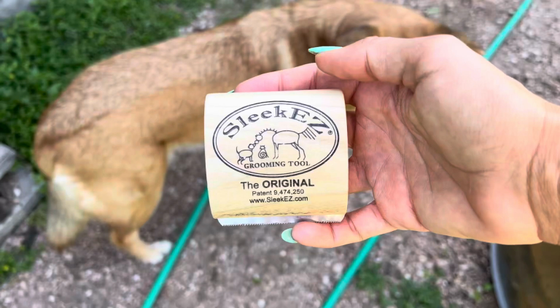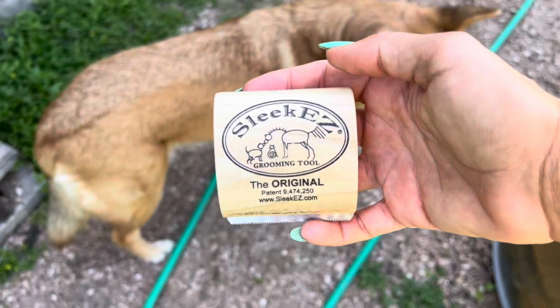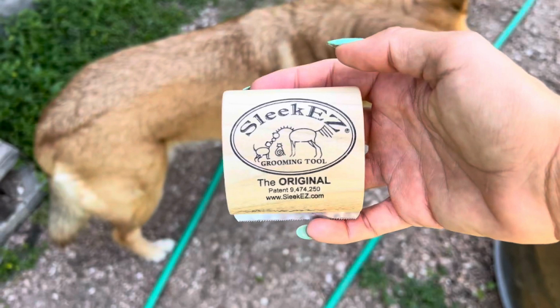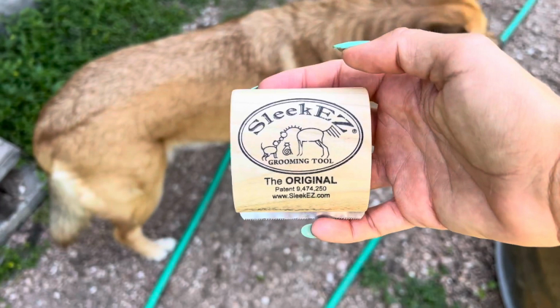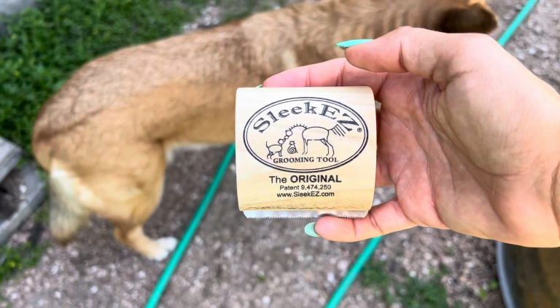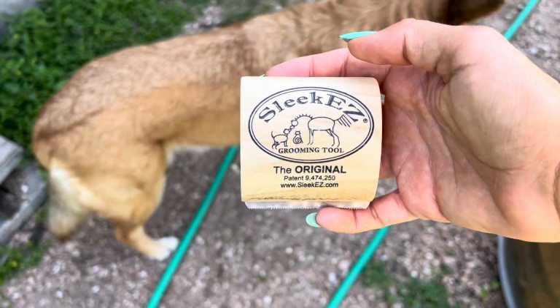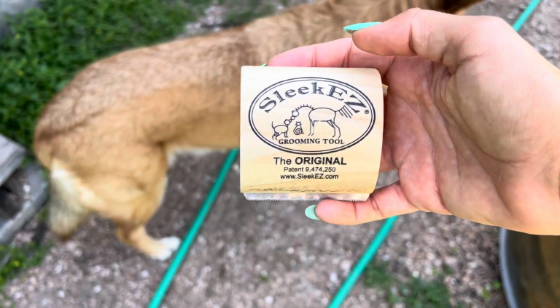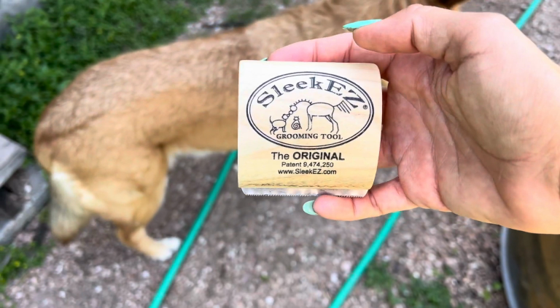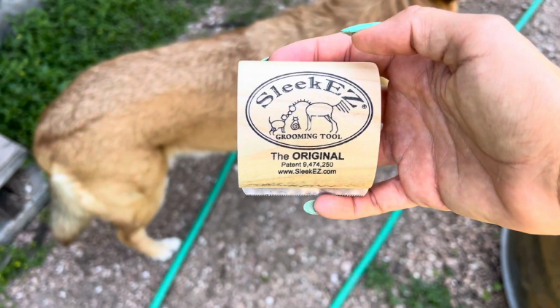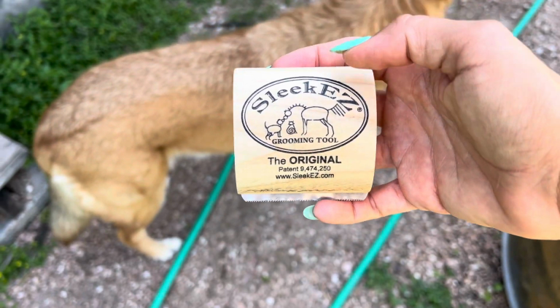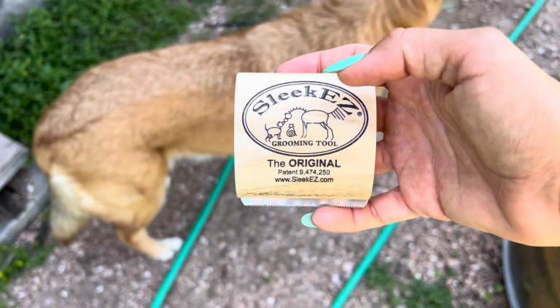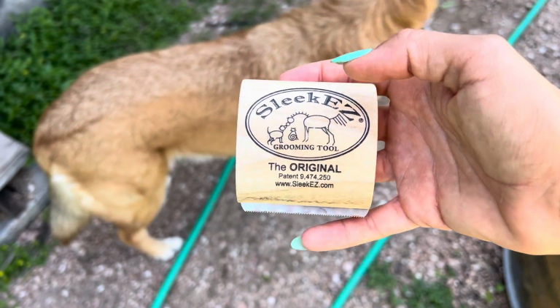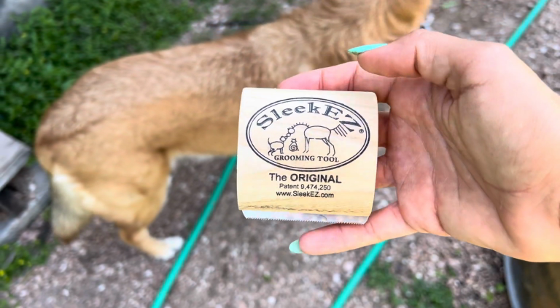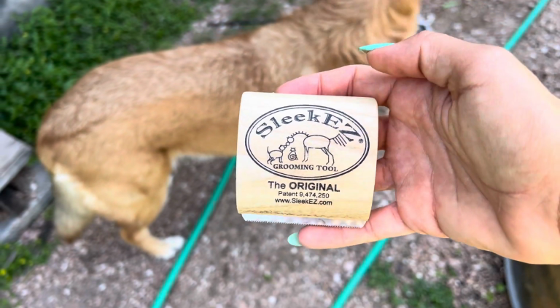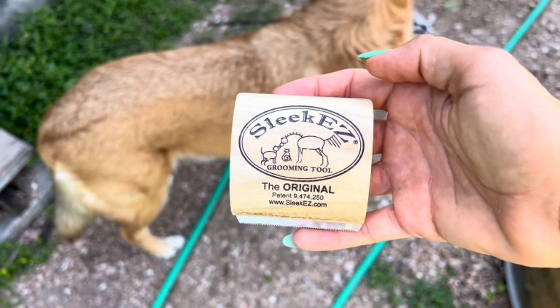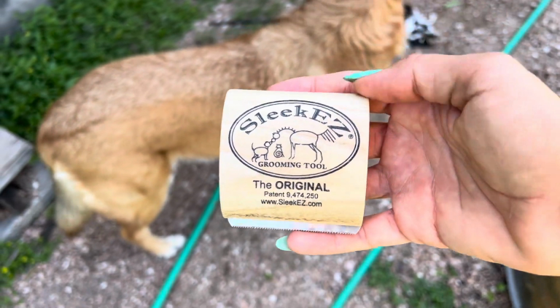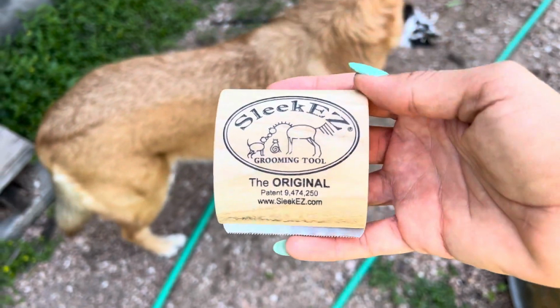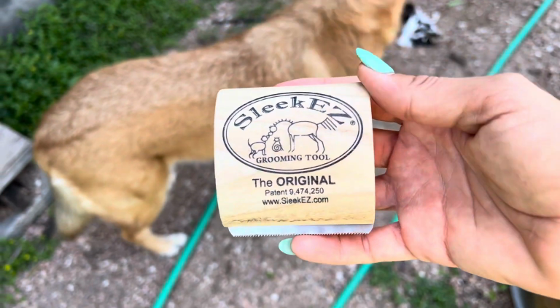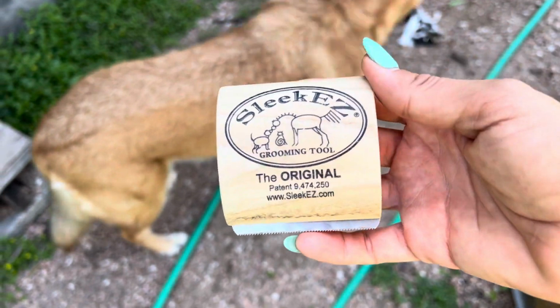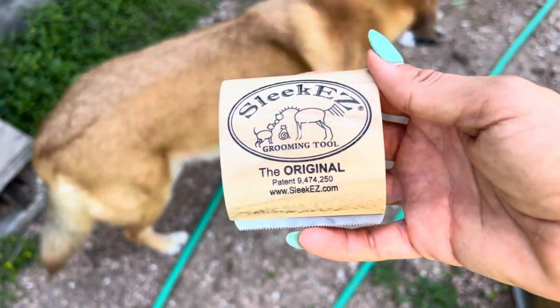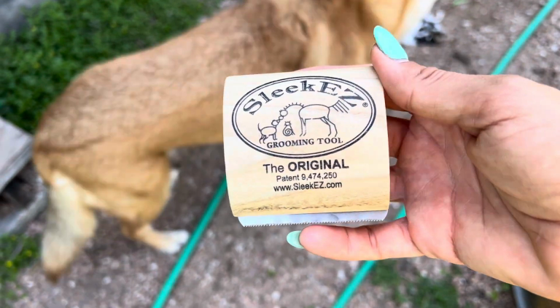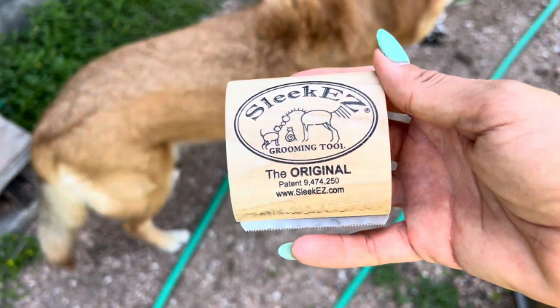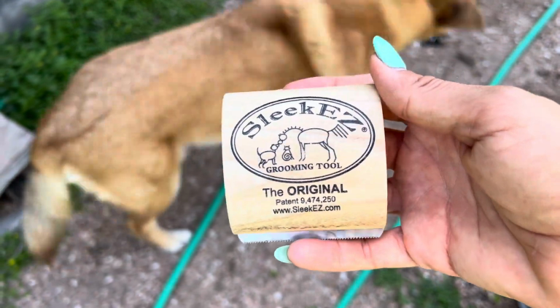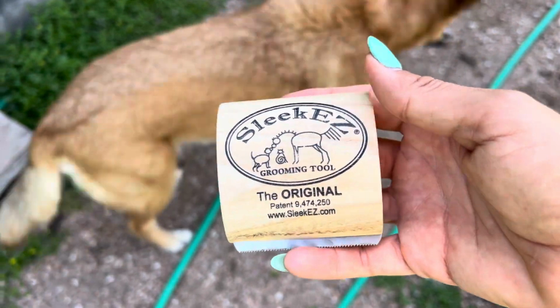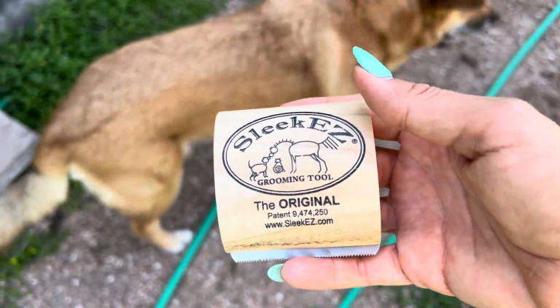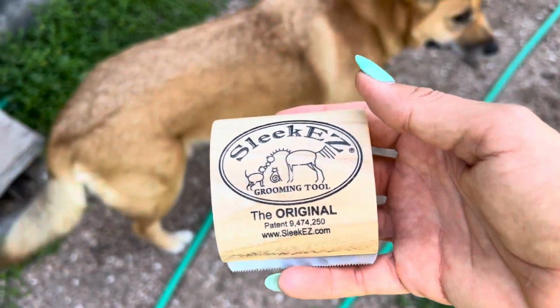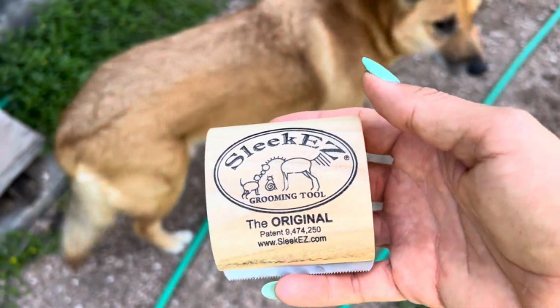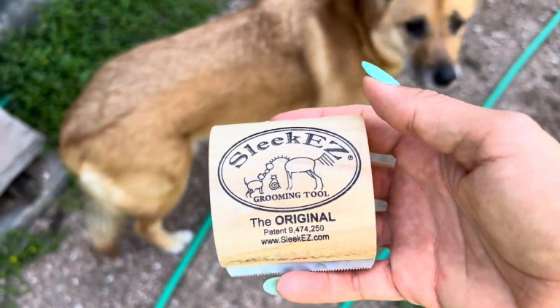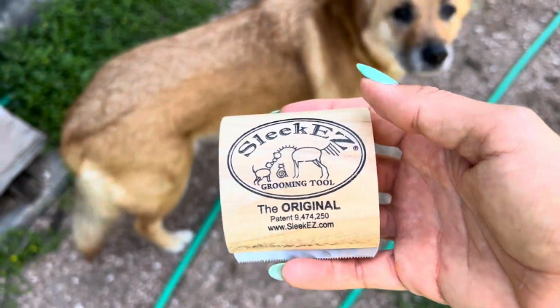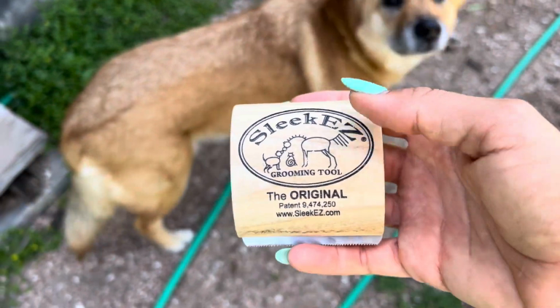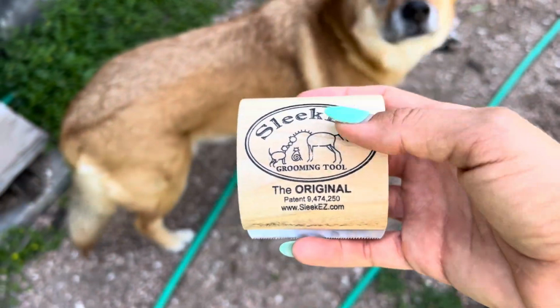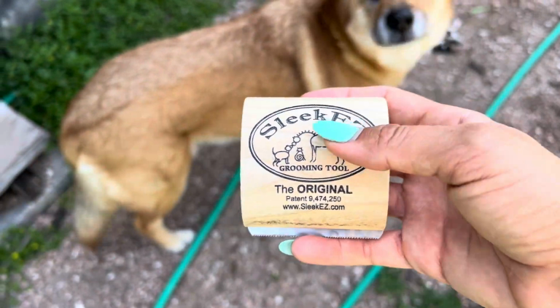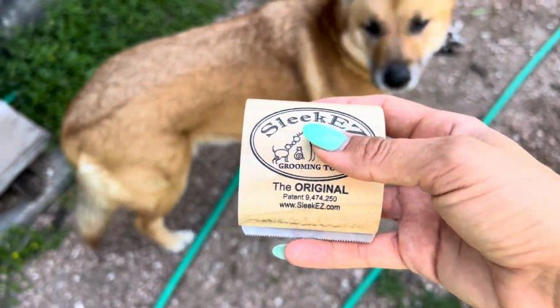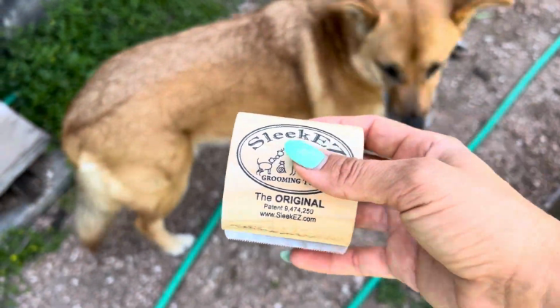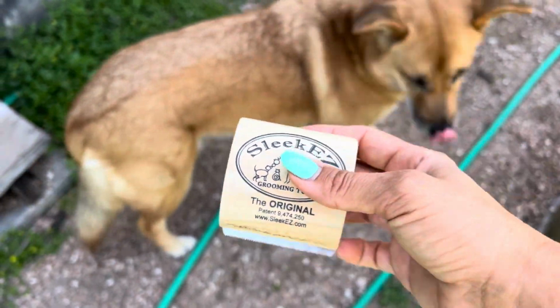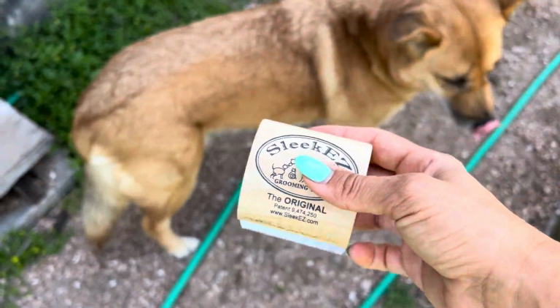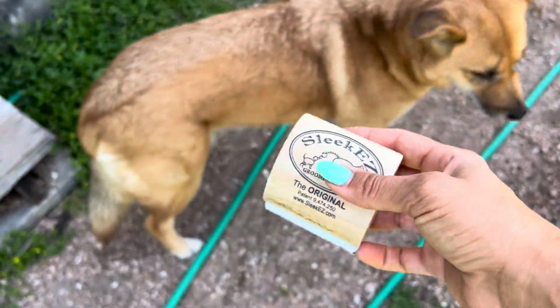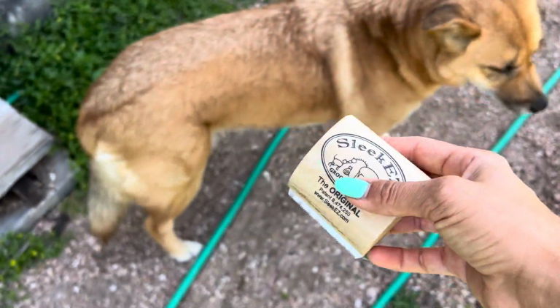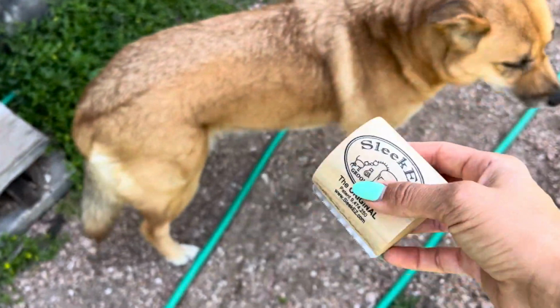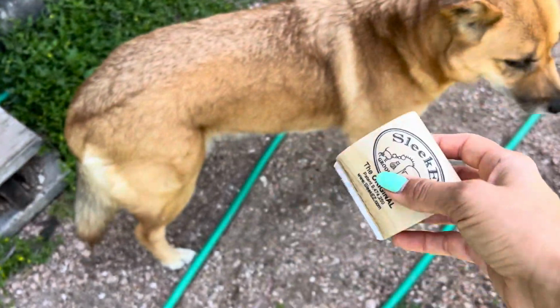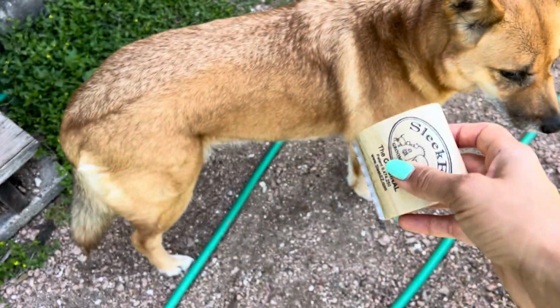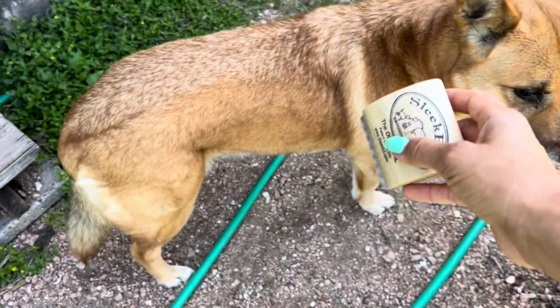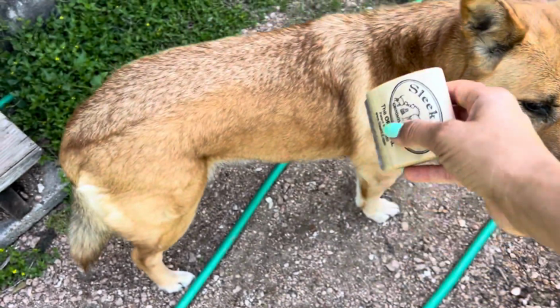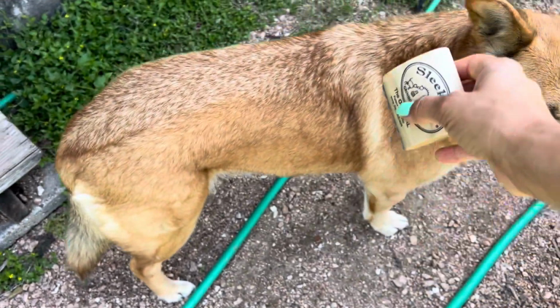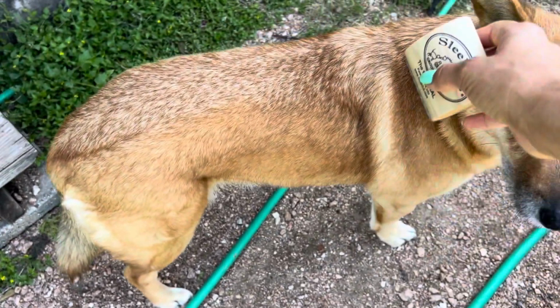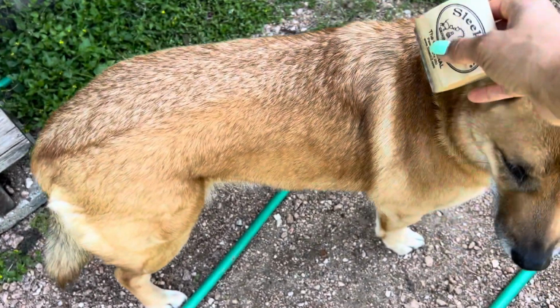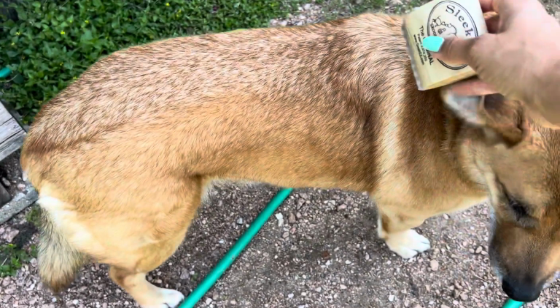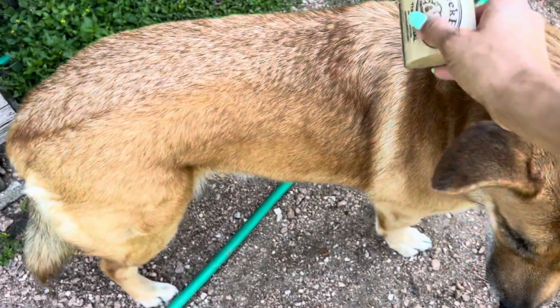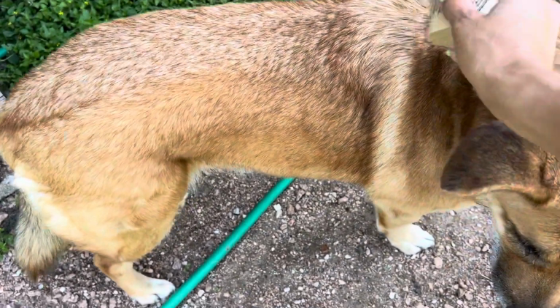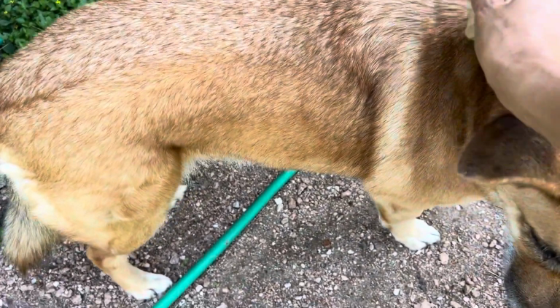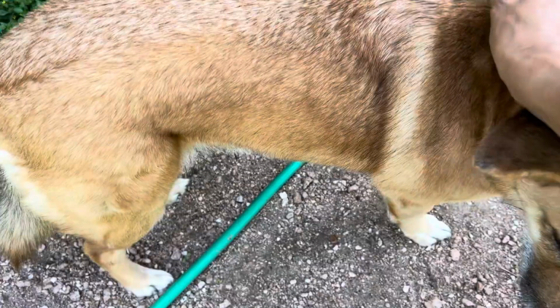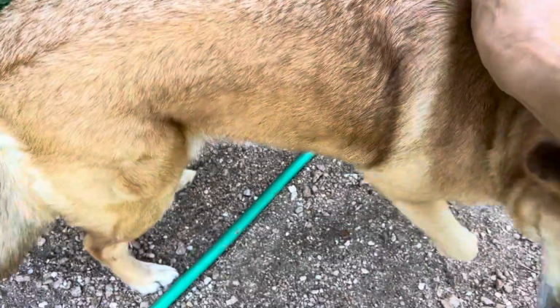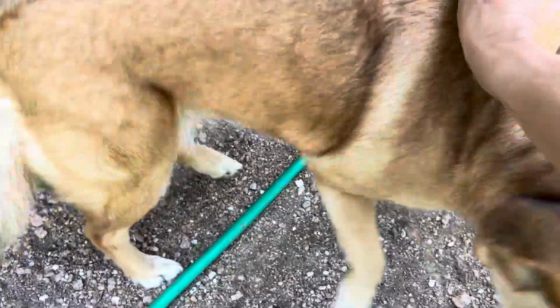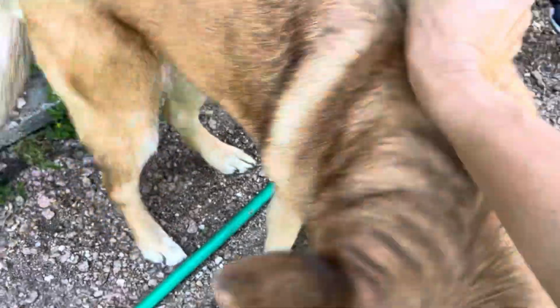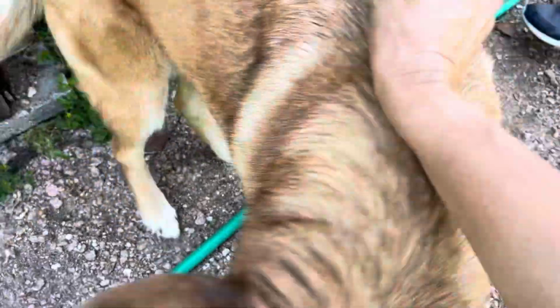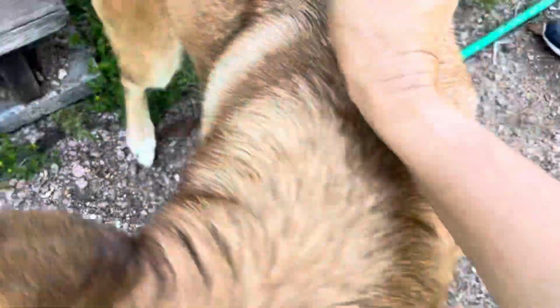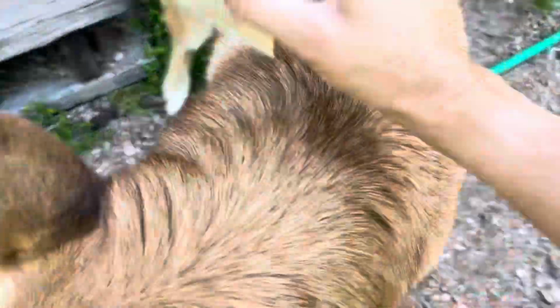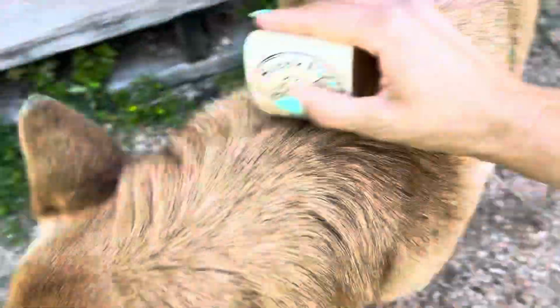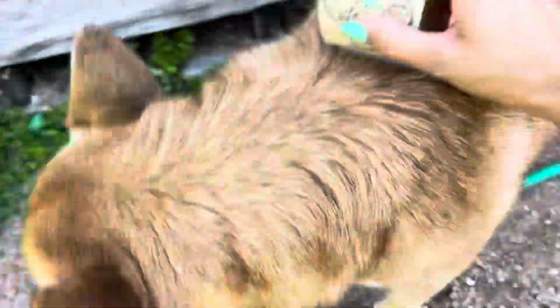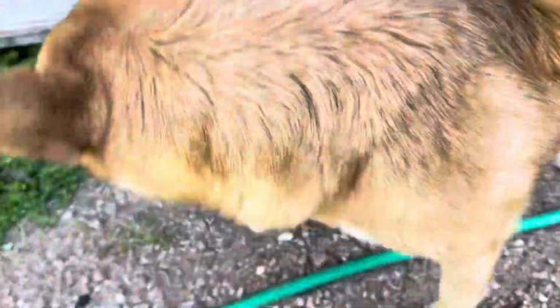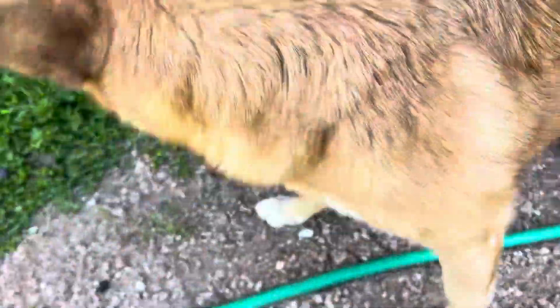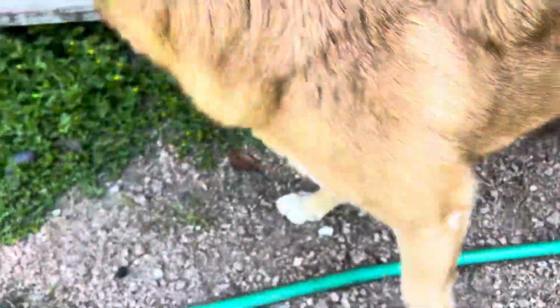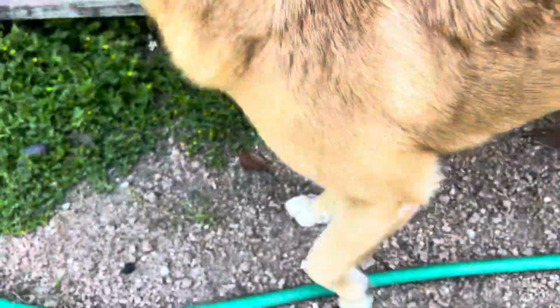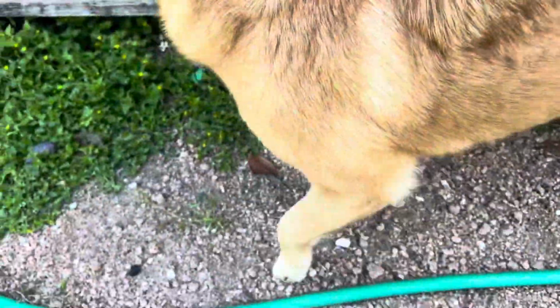Hi, my name is Ashley. This is my honest review of this grooming tool. This is really great for grooming my dog.